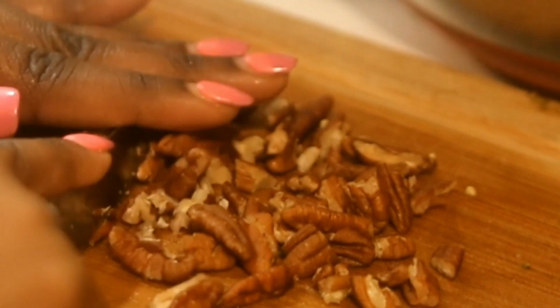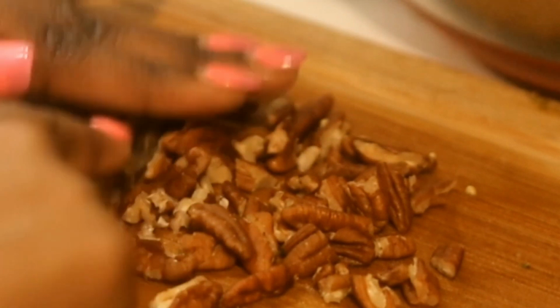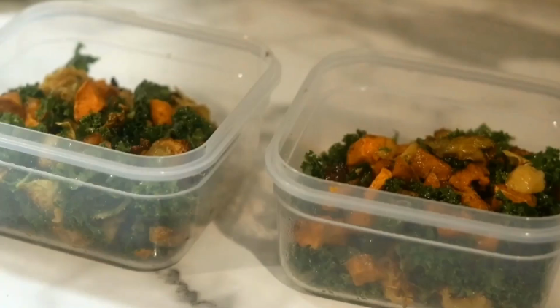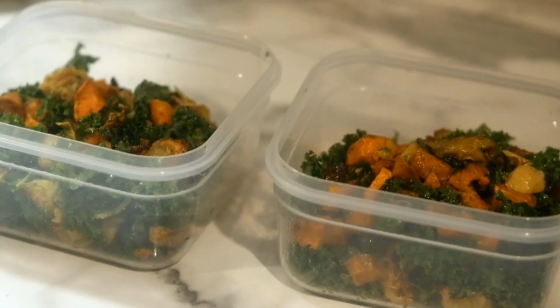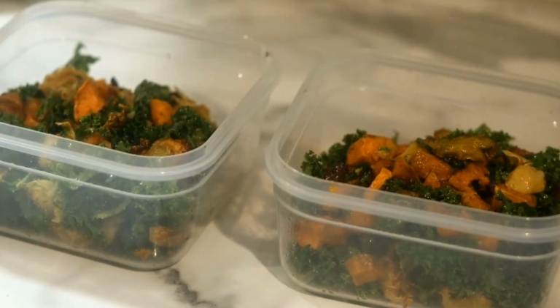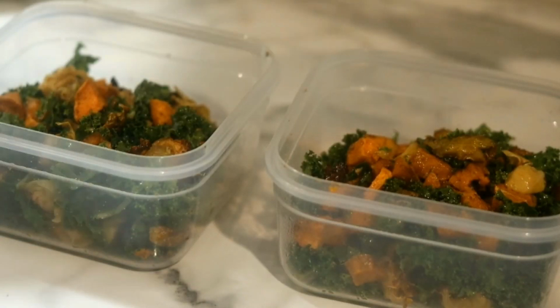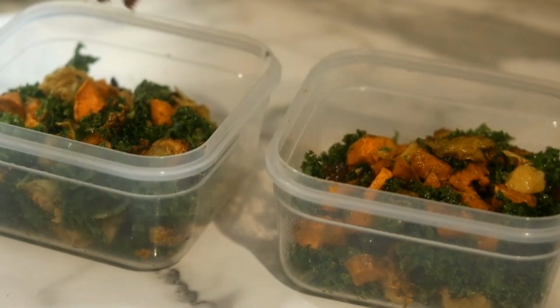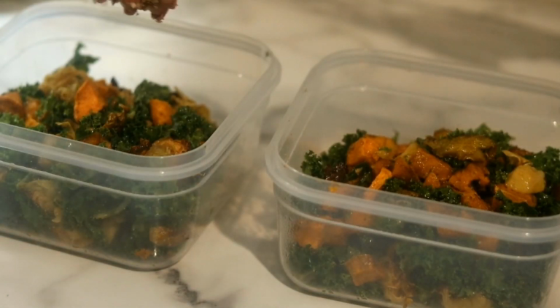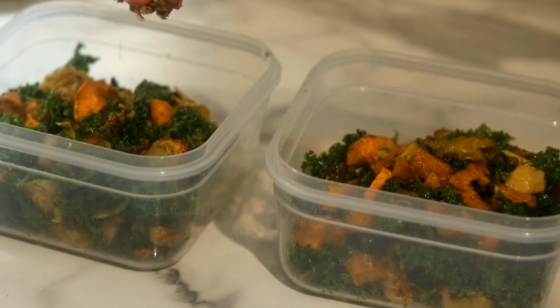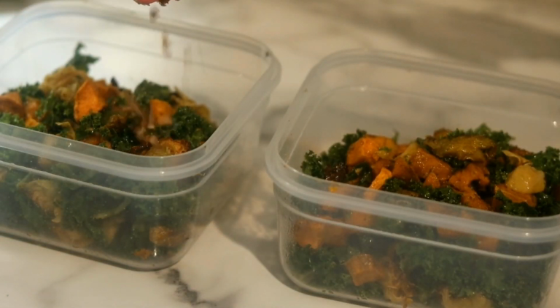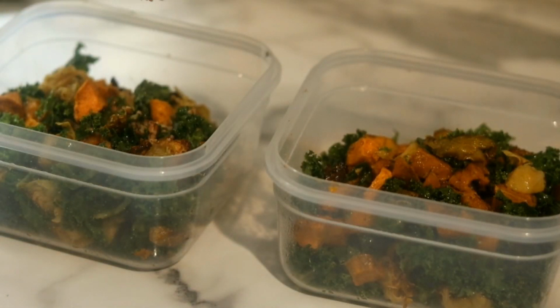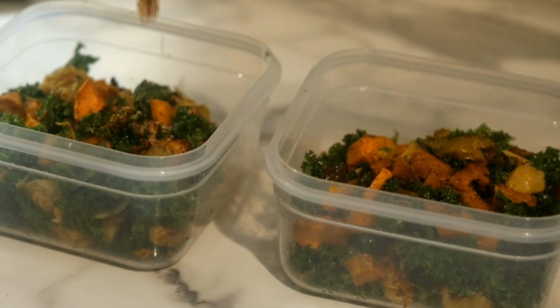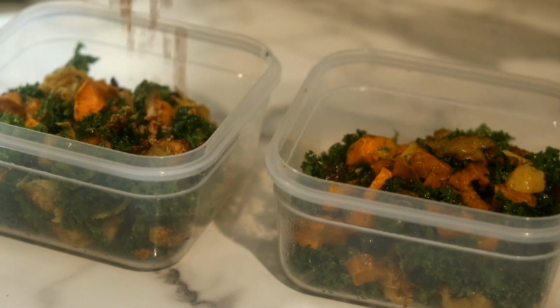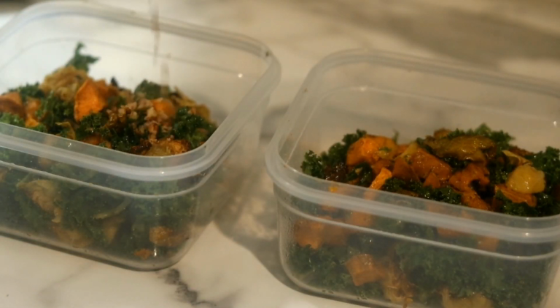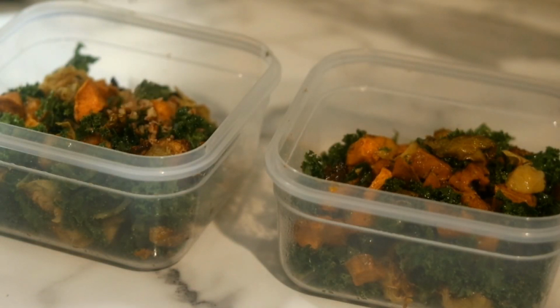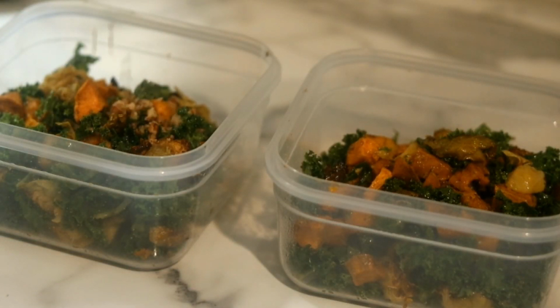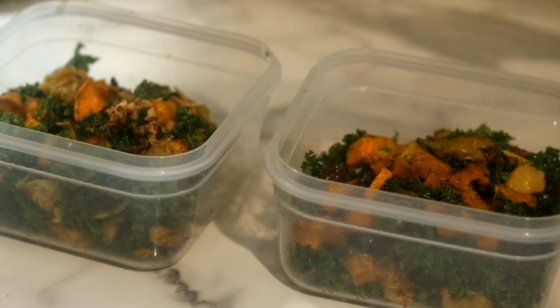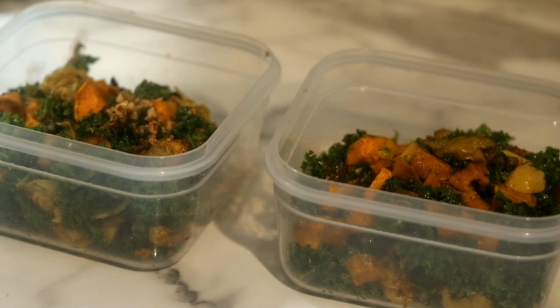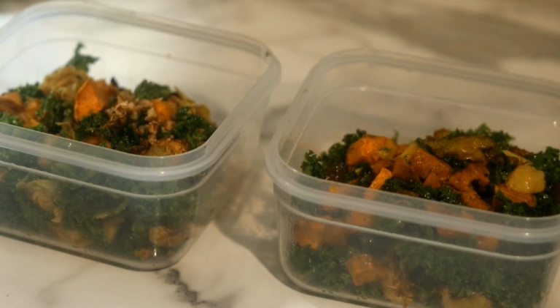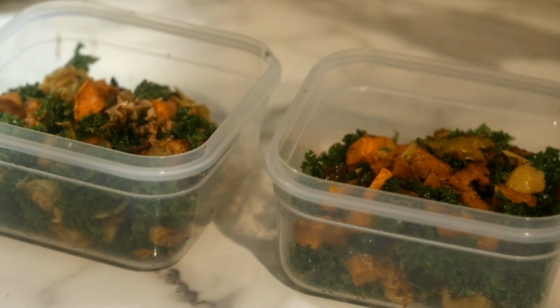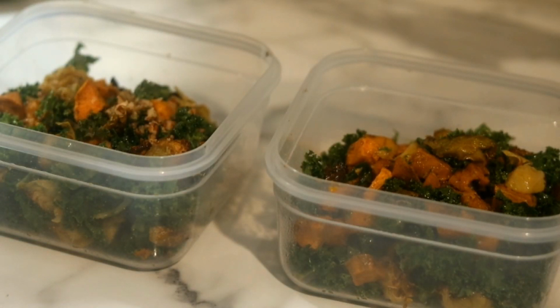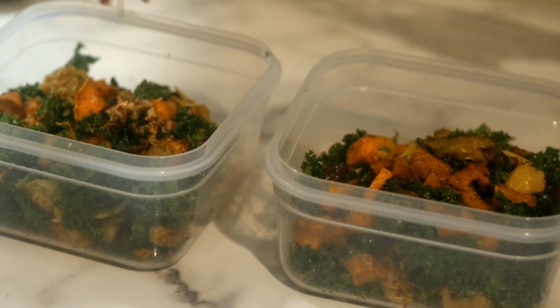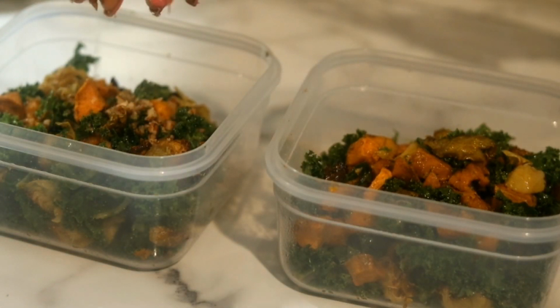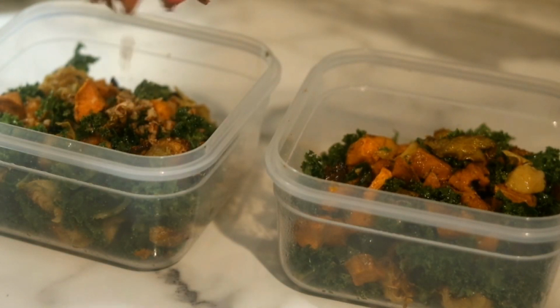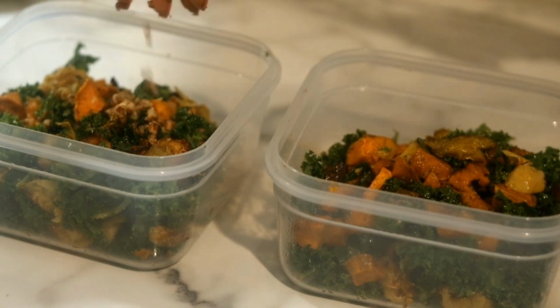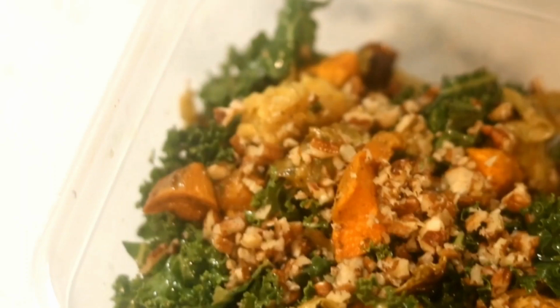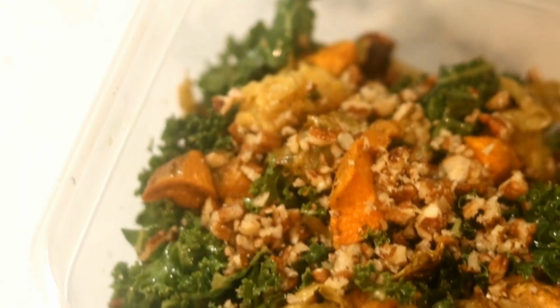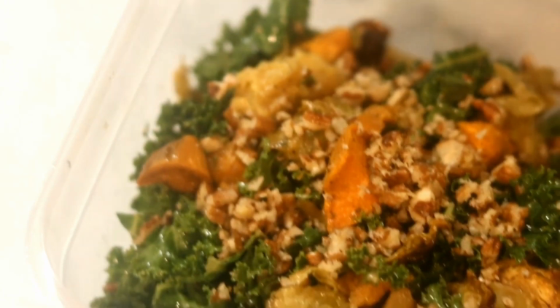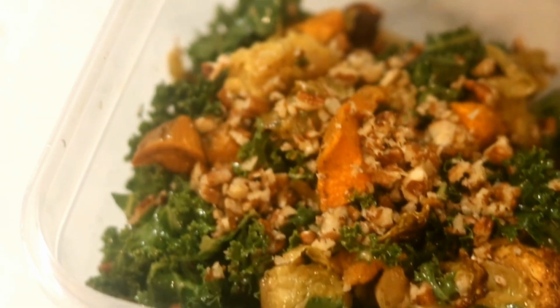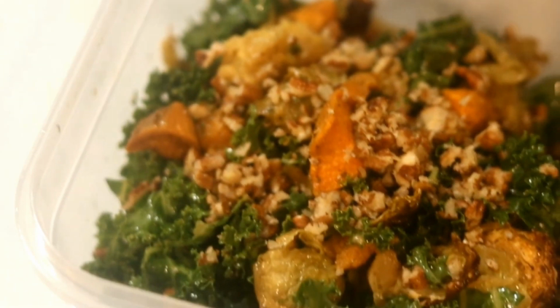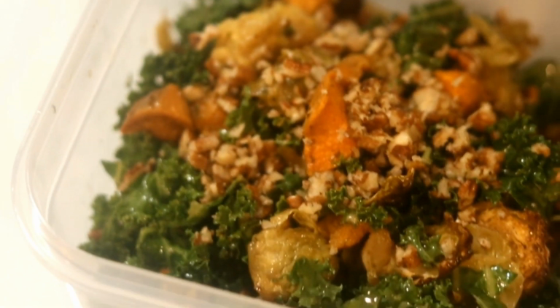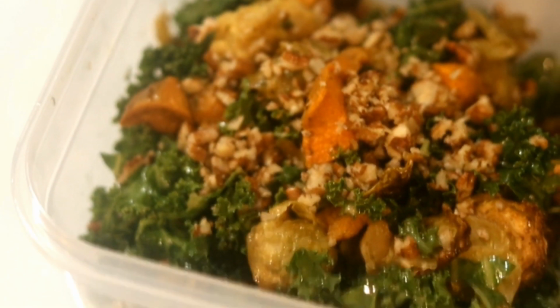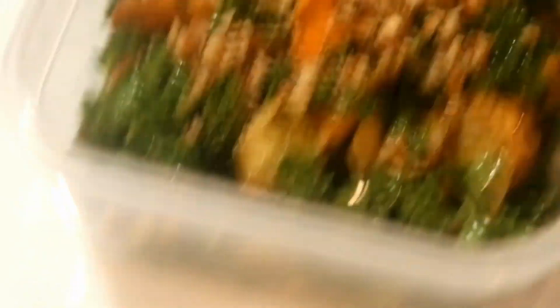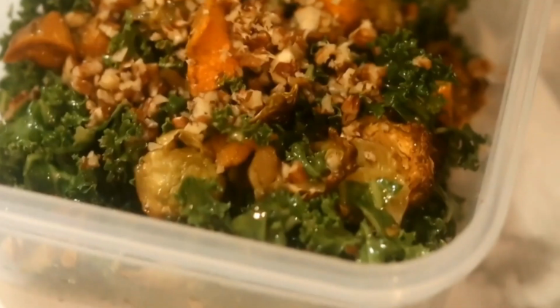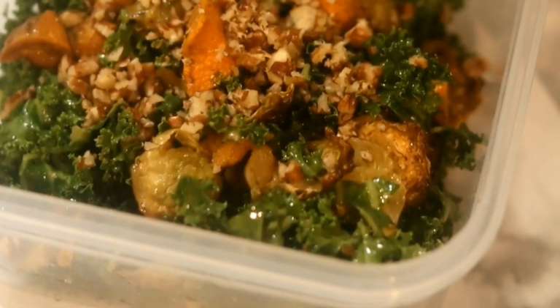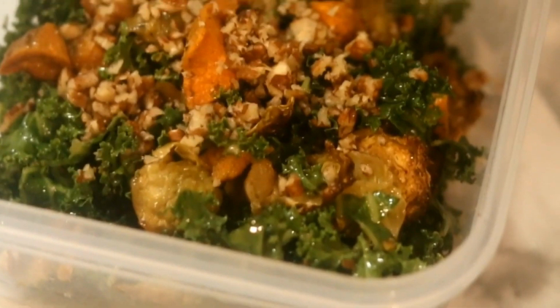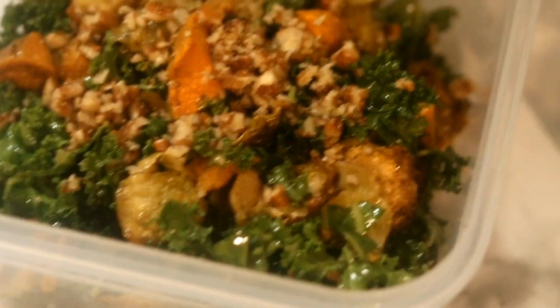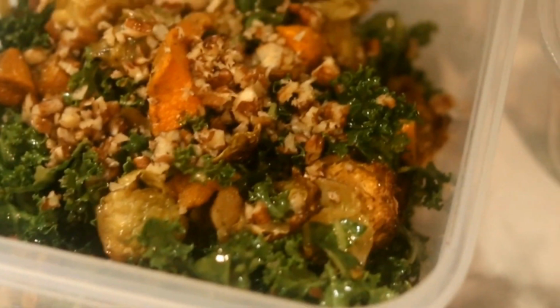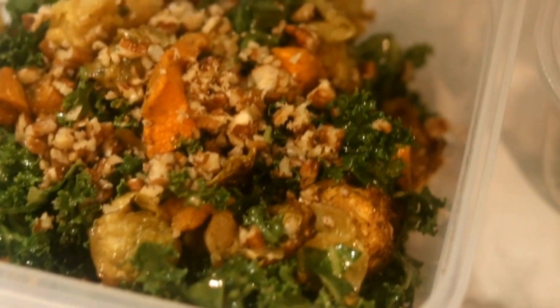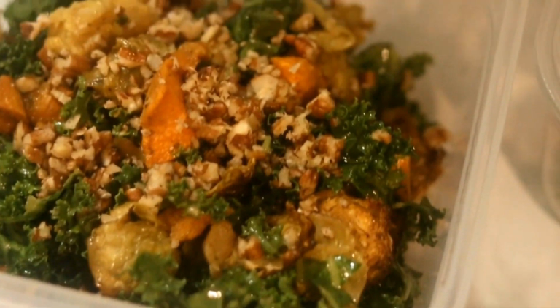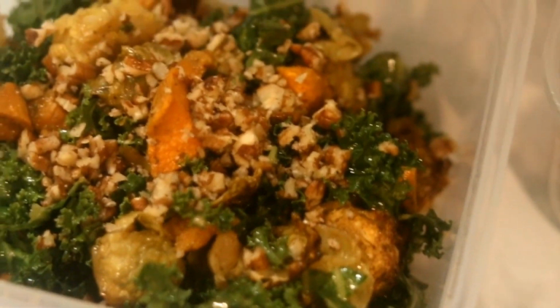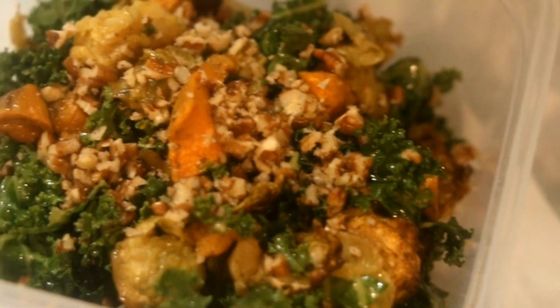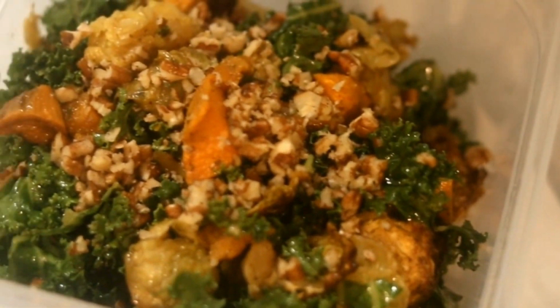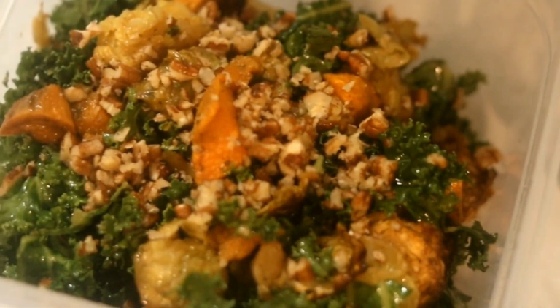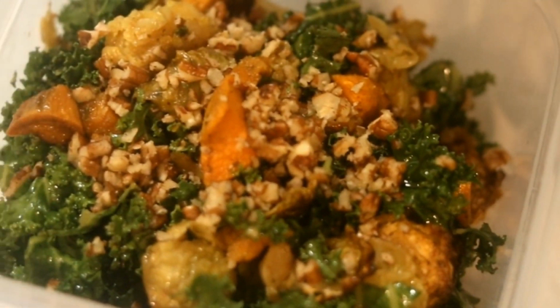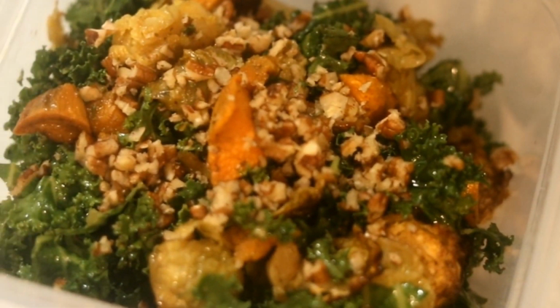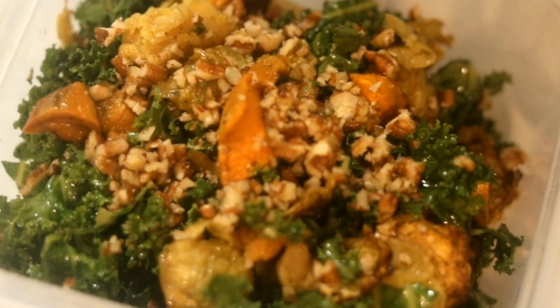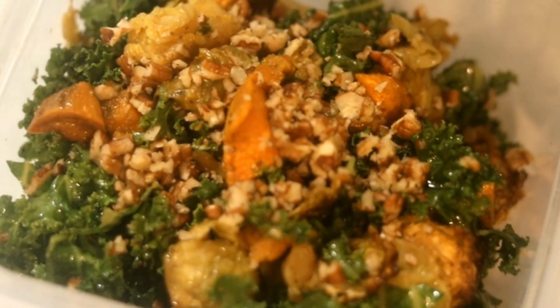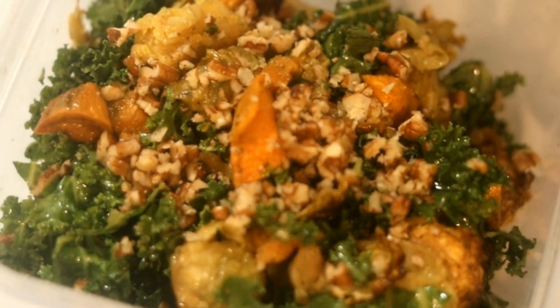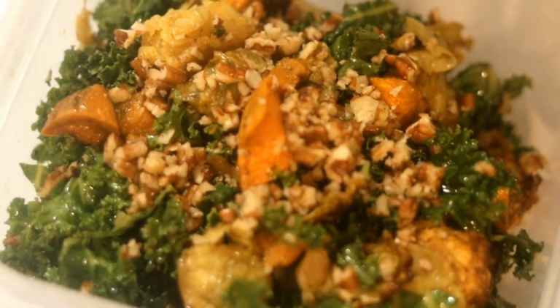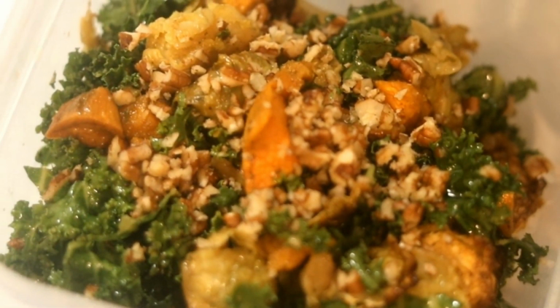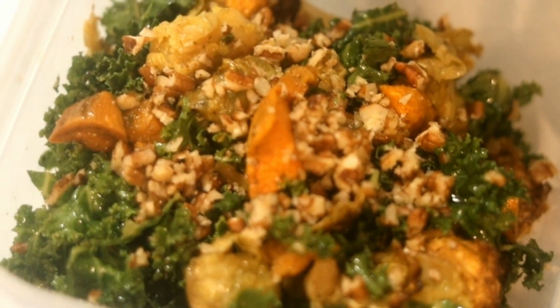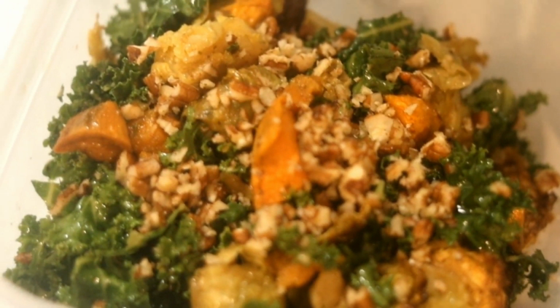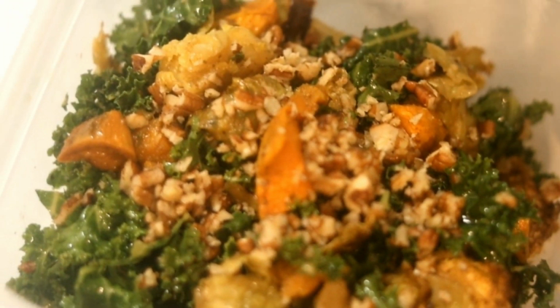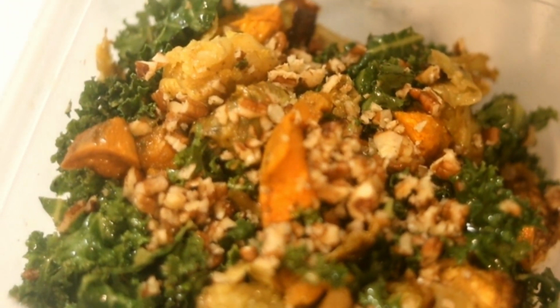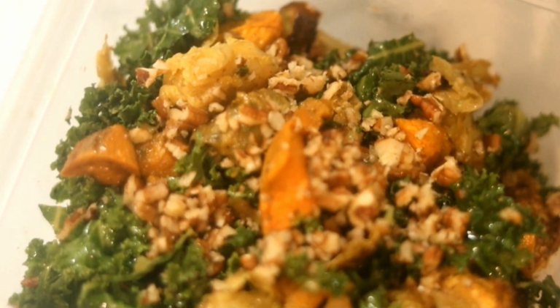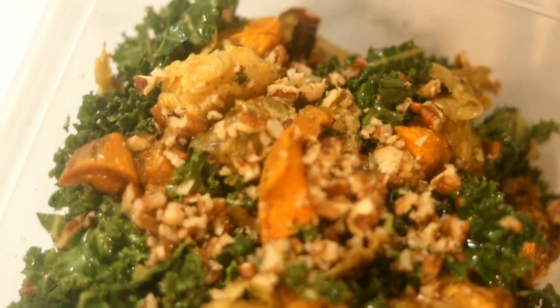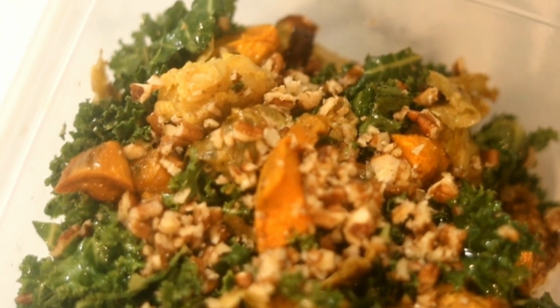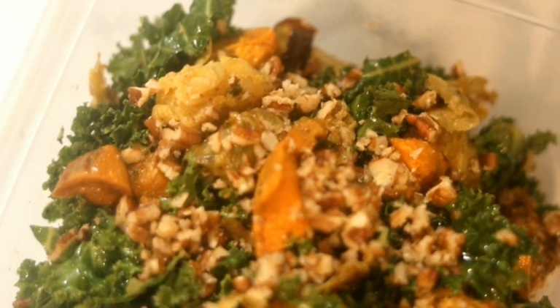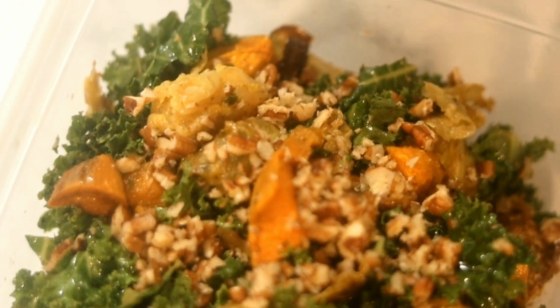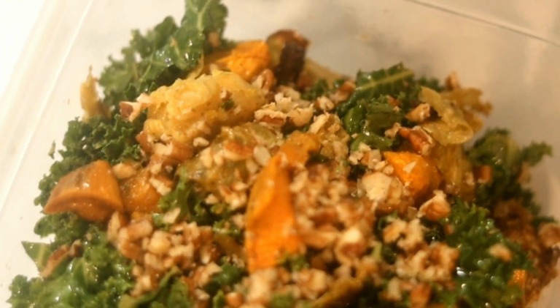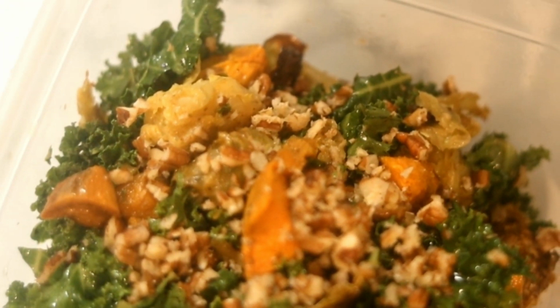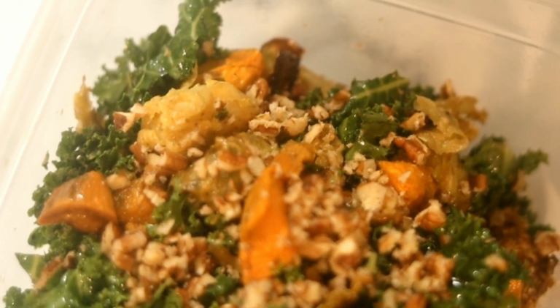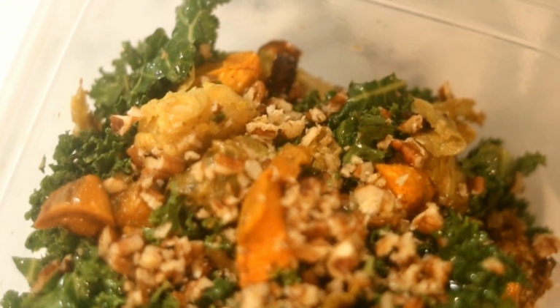Here is the final results. I'm going to put my pecans on there and then place it in the refrigerator for the work week.